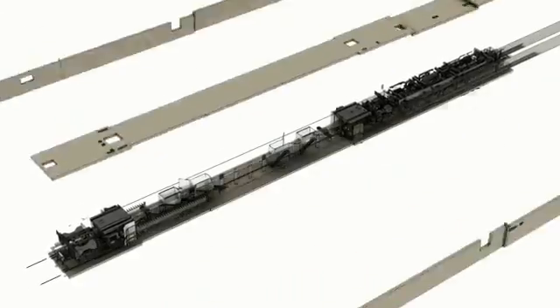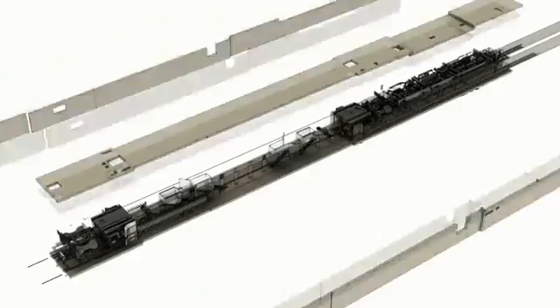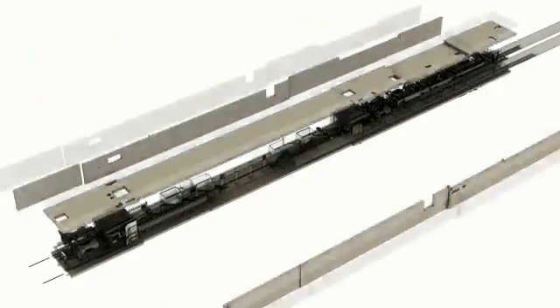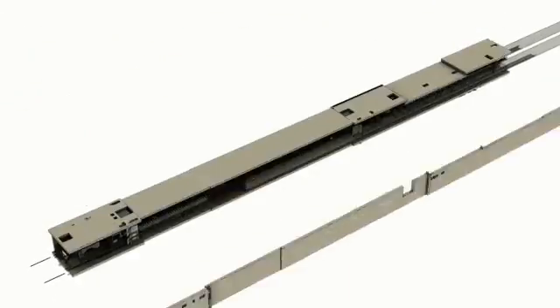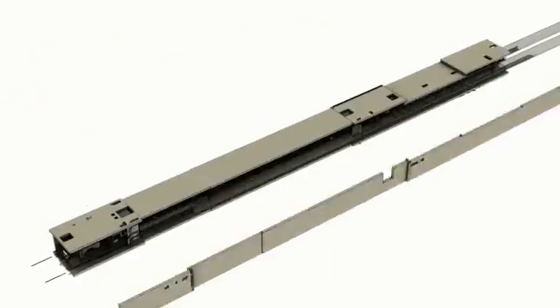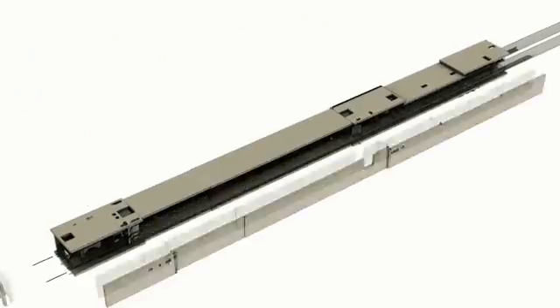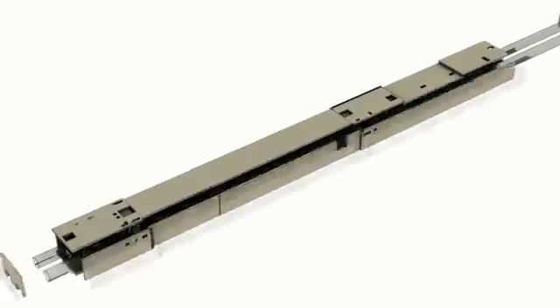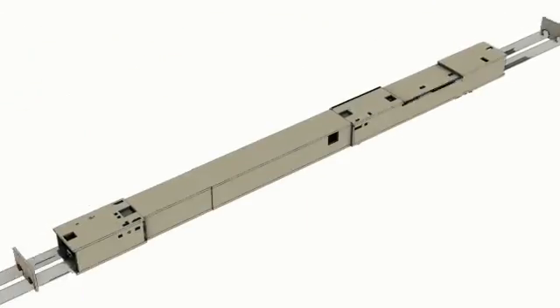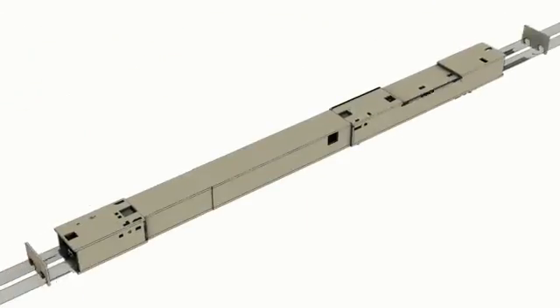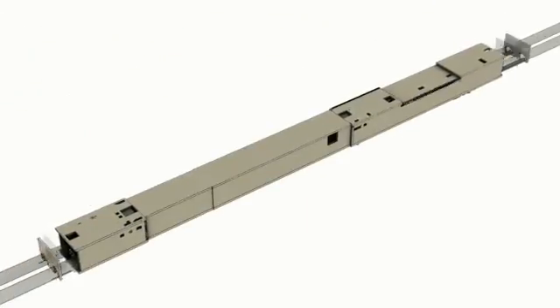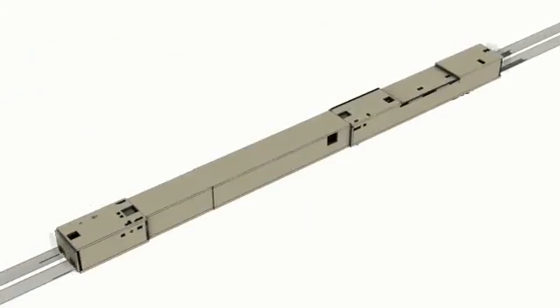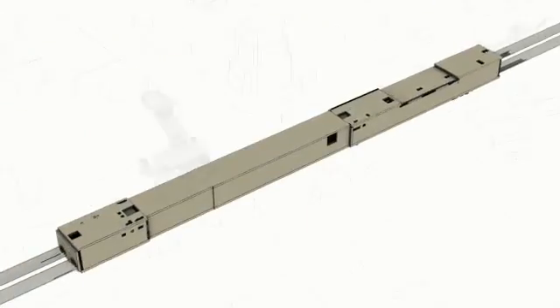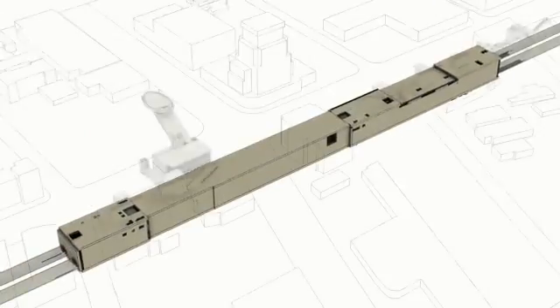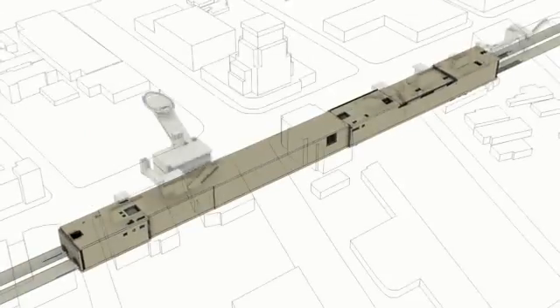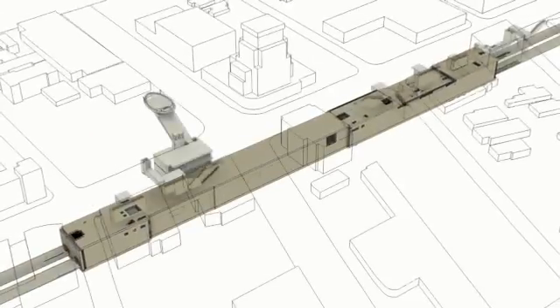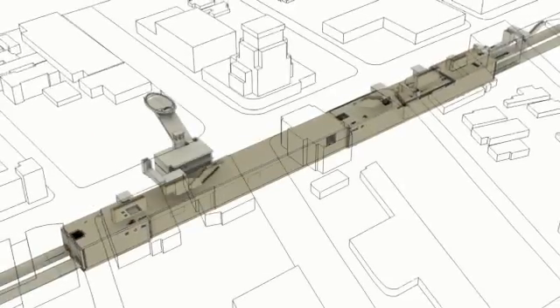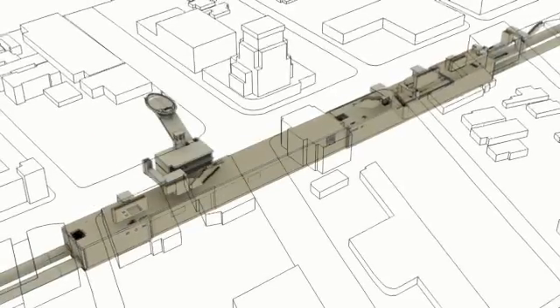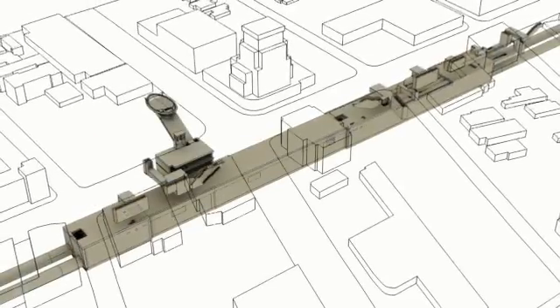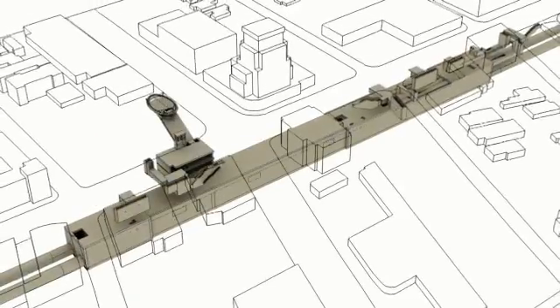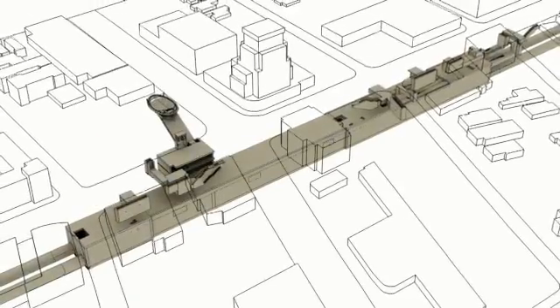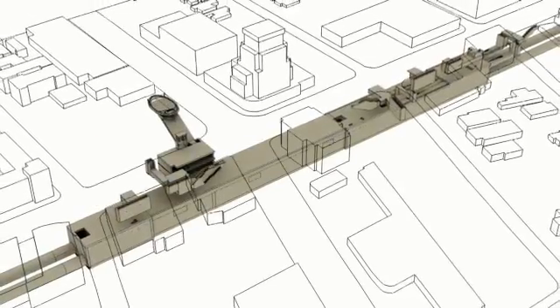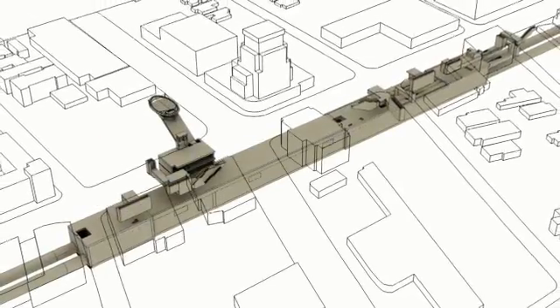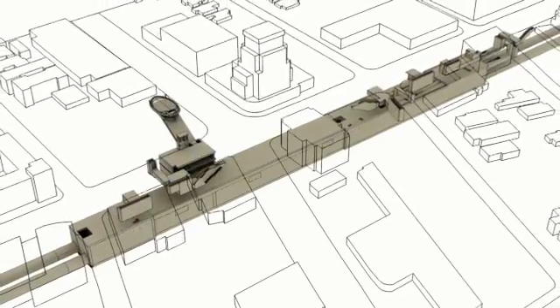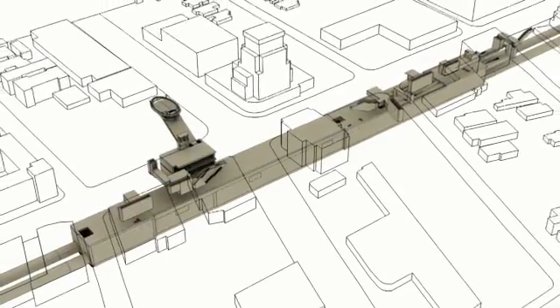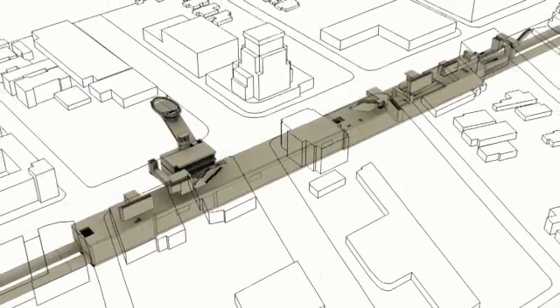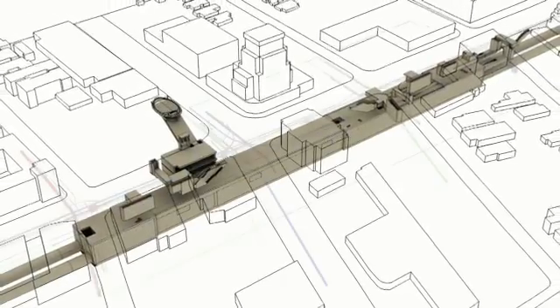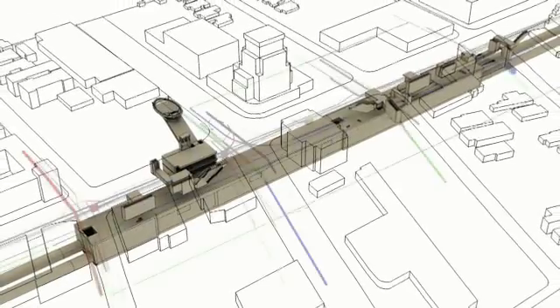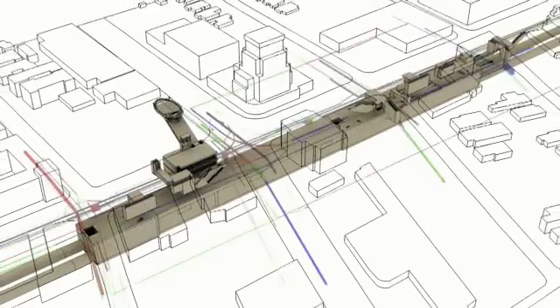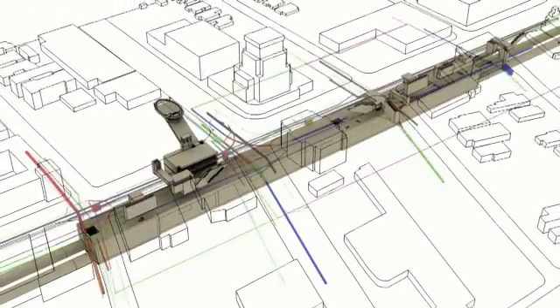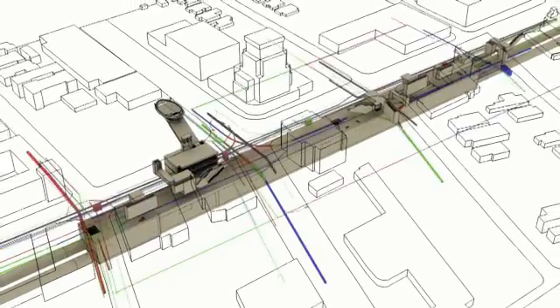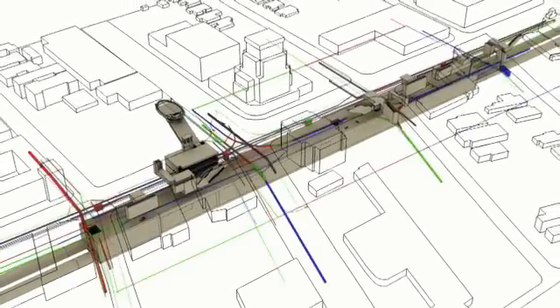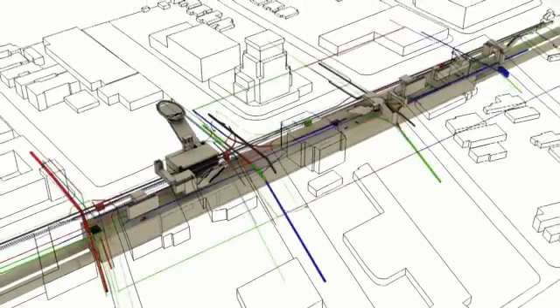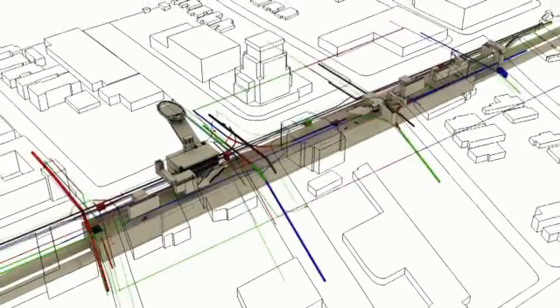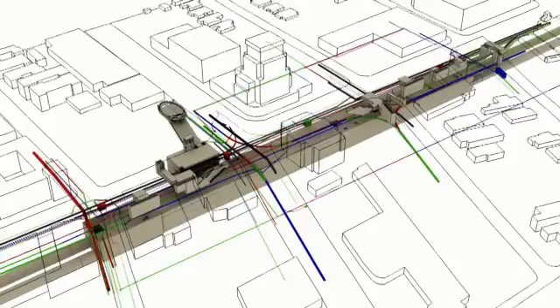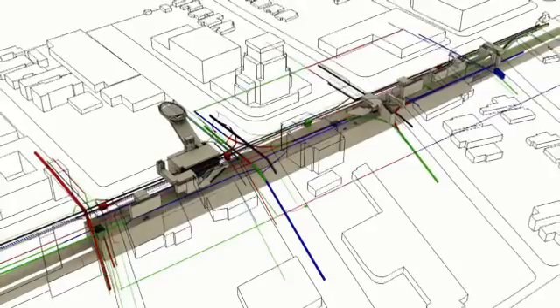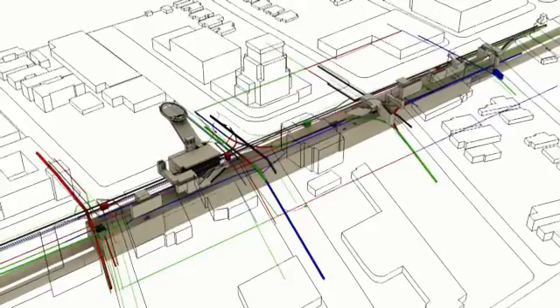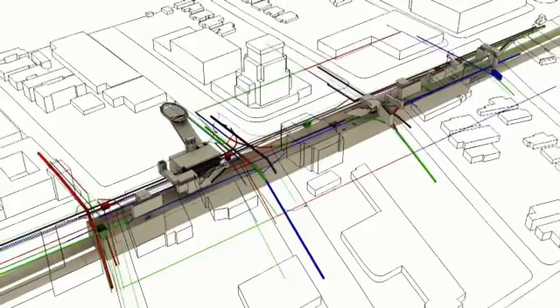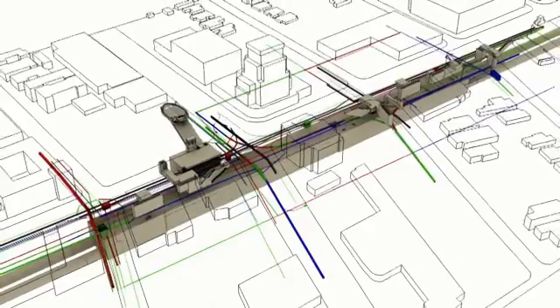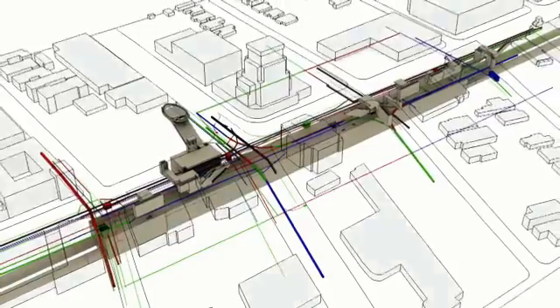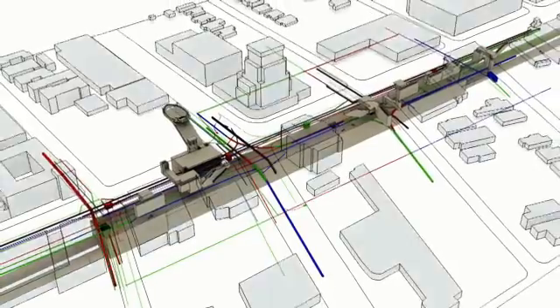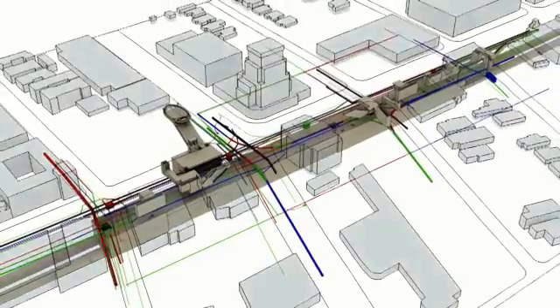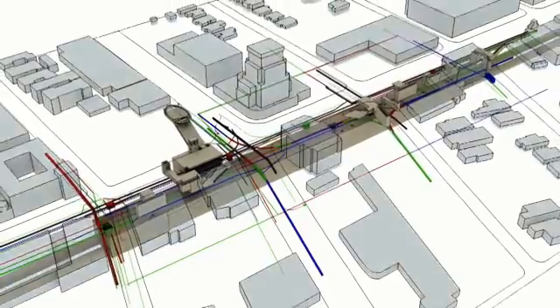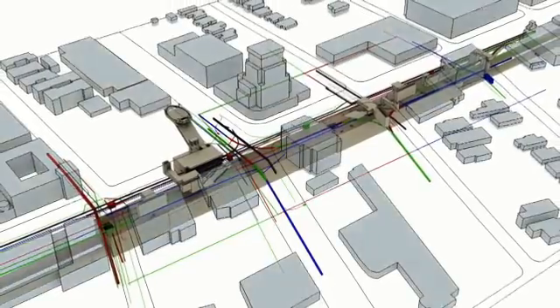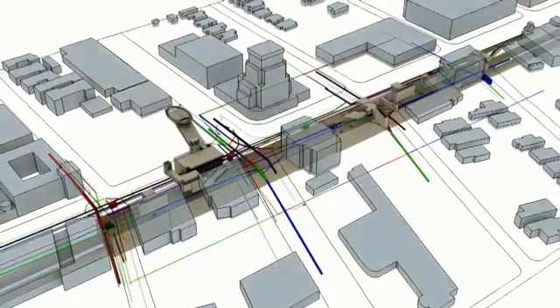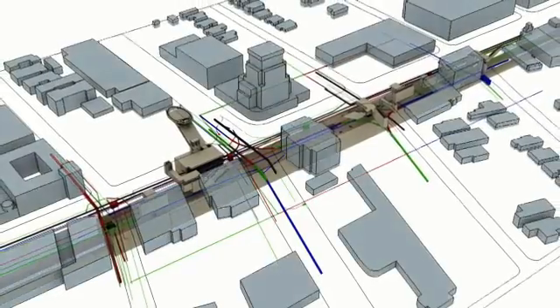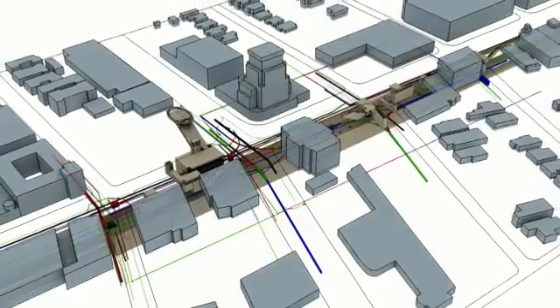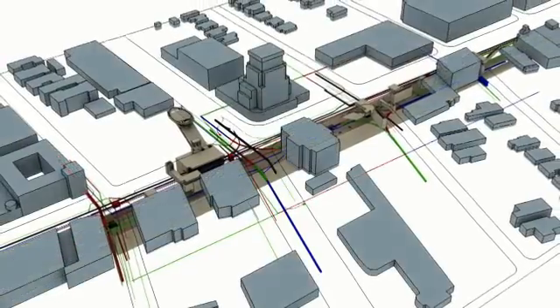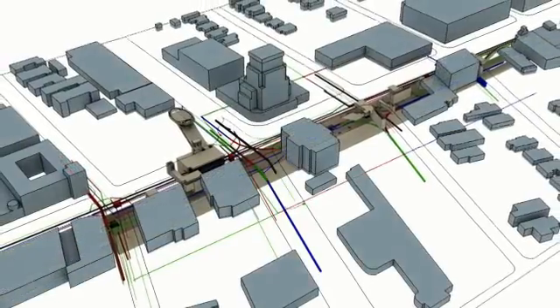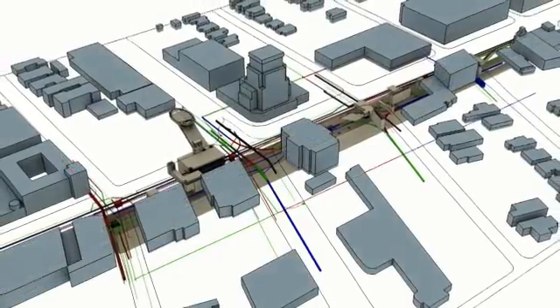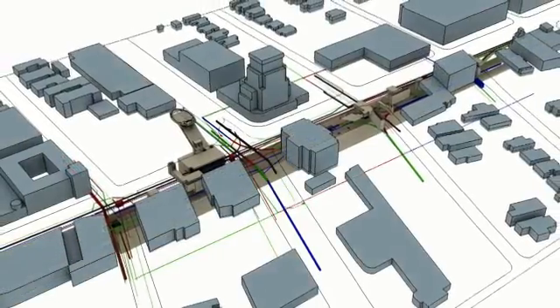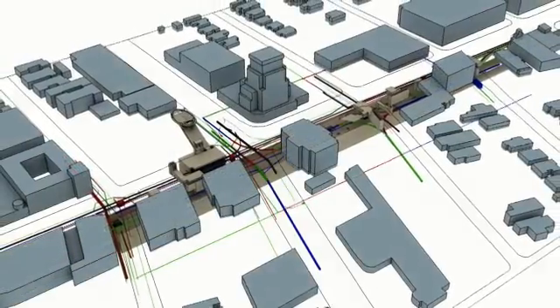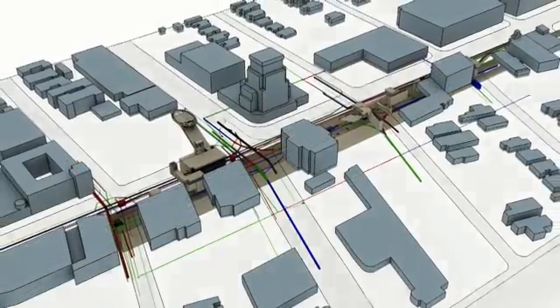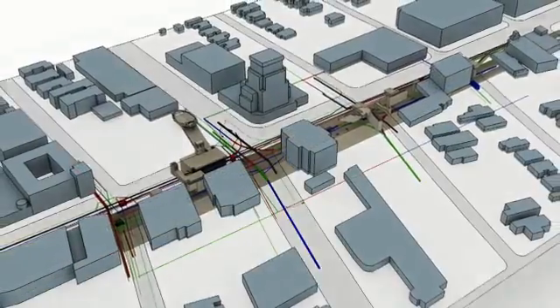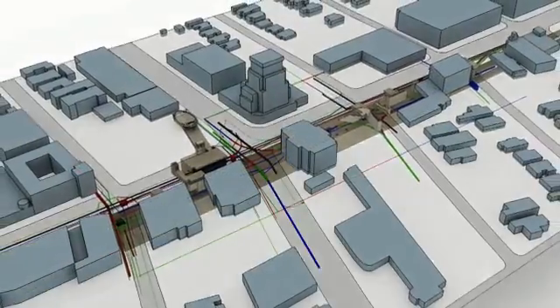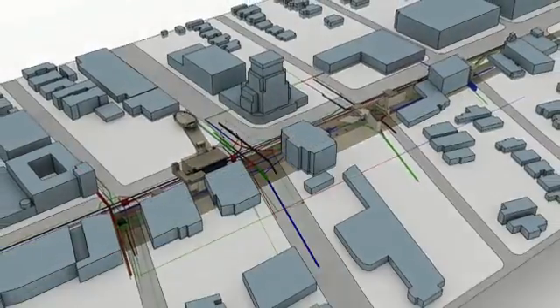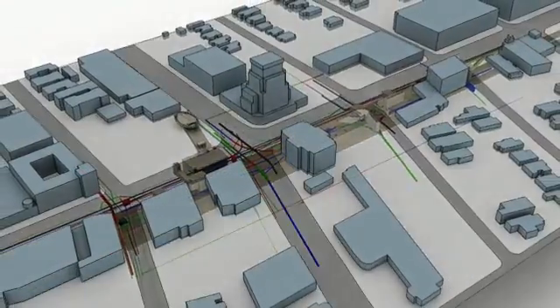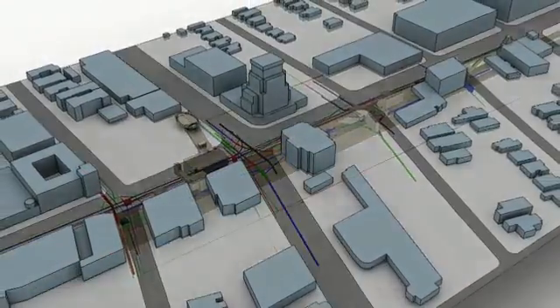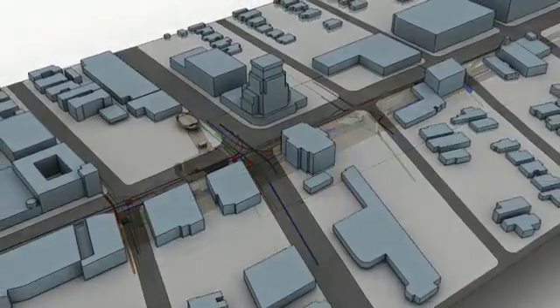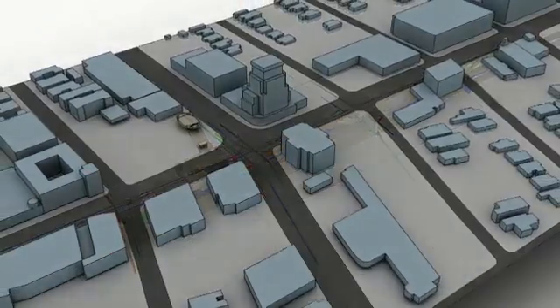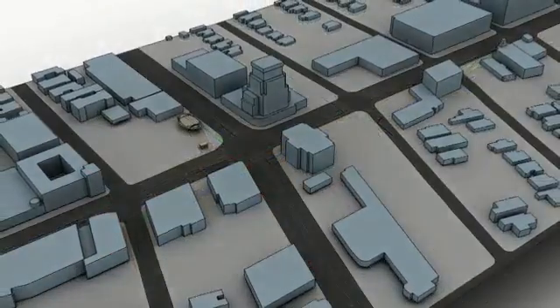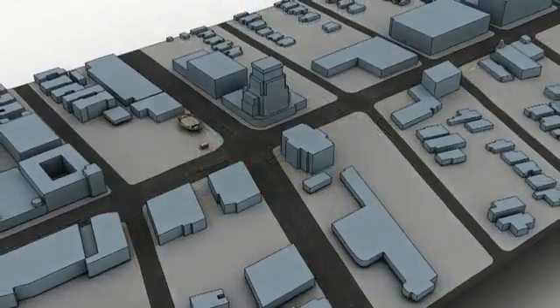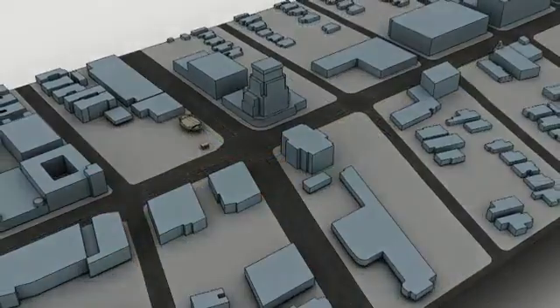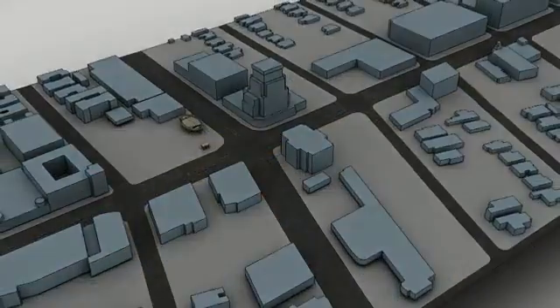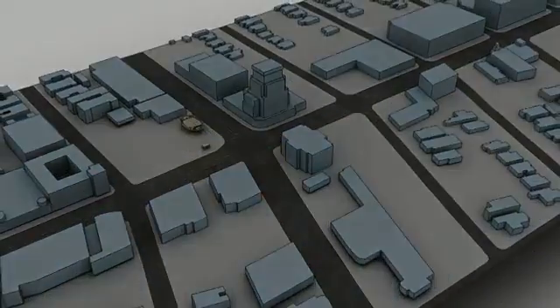The 3D model can also be used to simulate passenger flows, emergency ventilation systems, and construction sequencing.